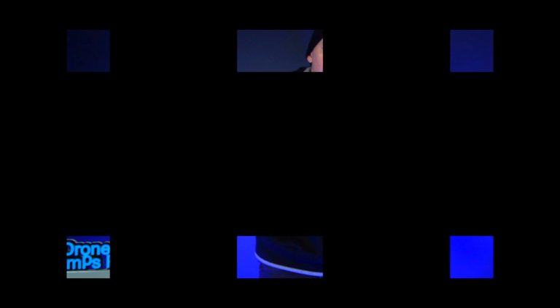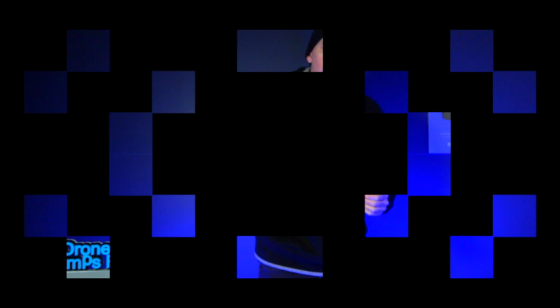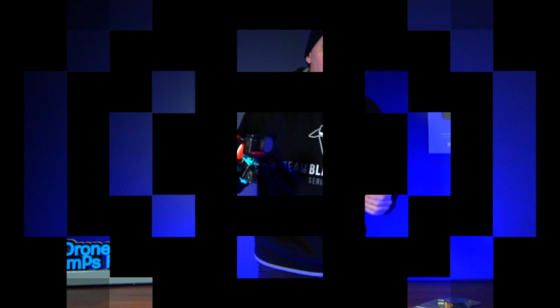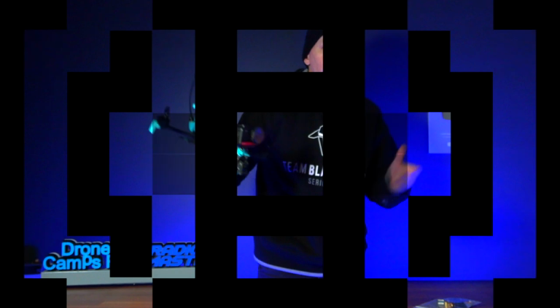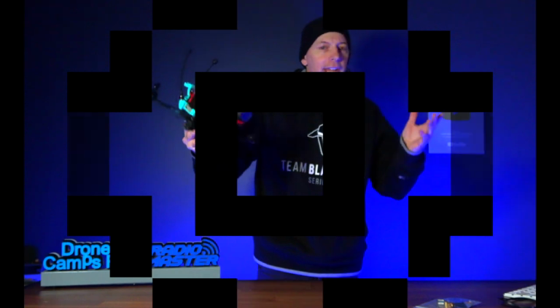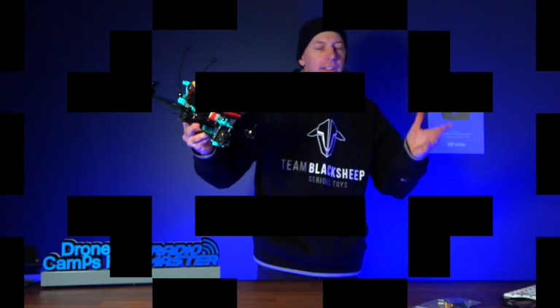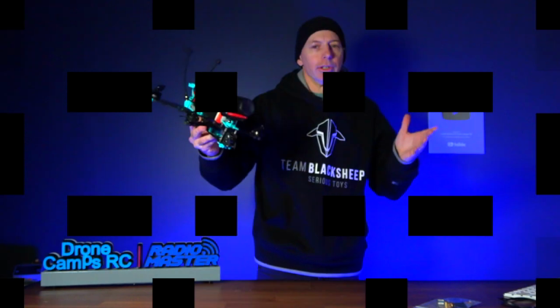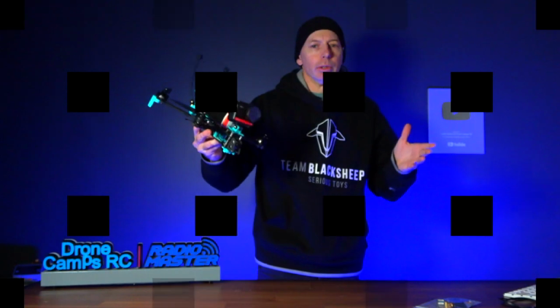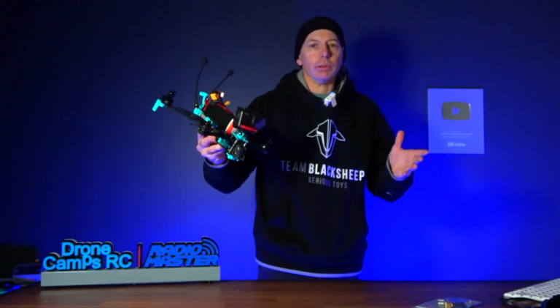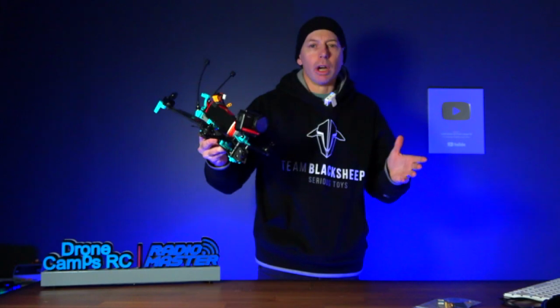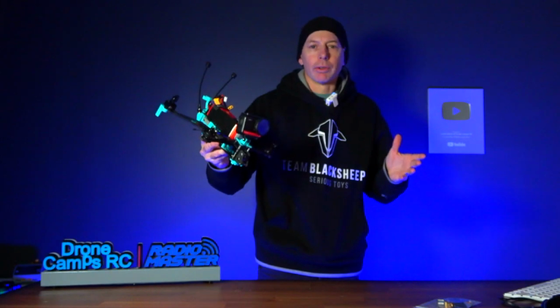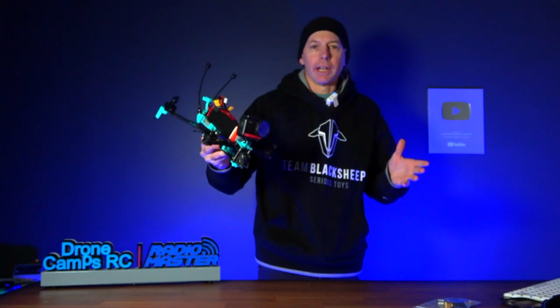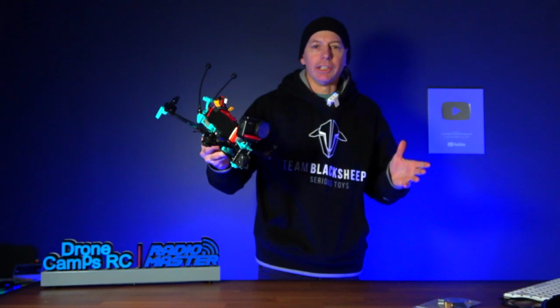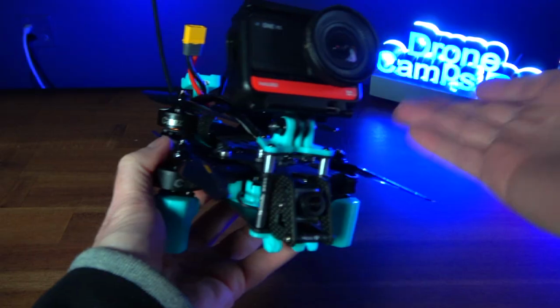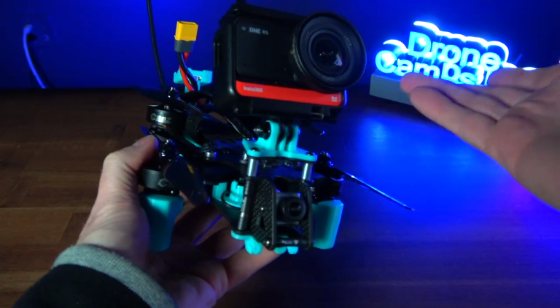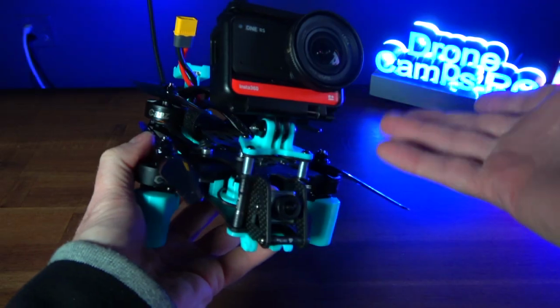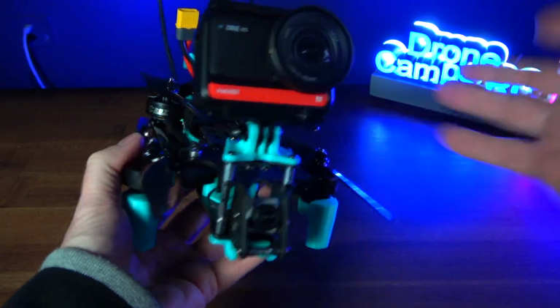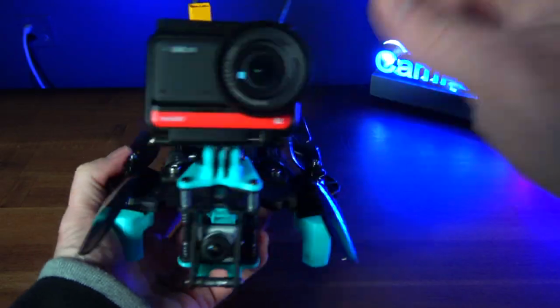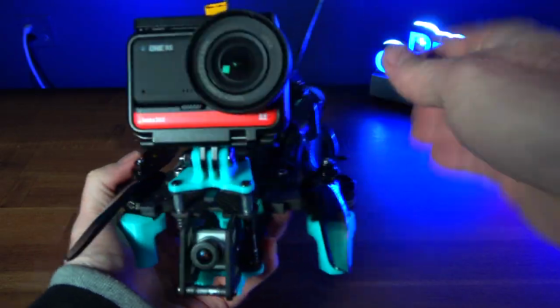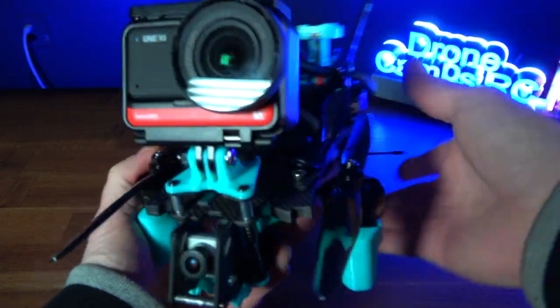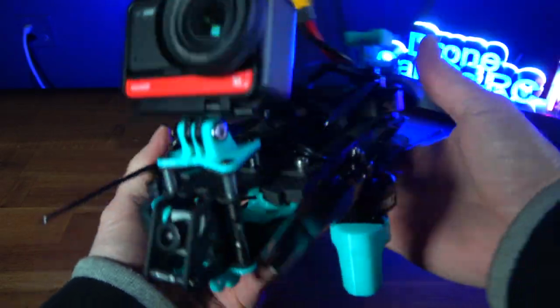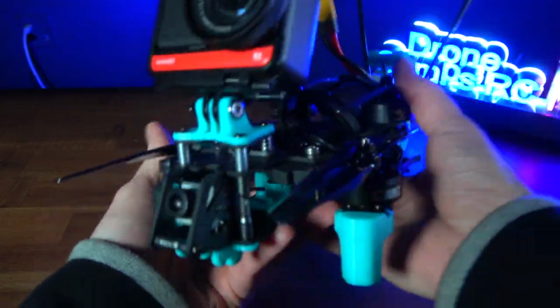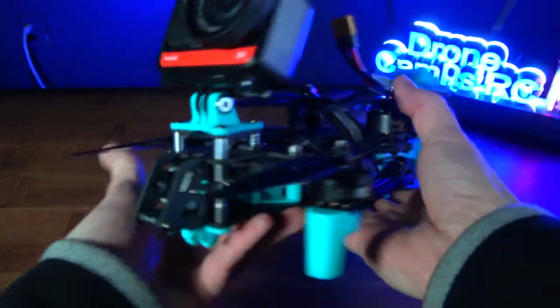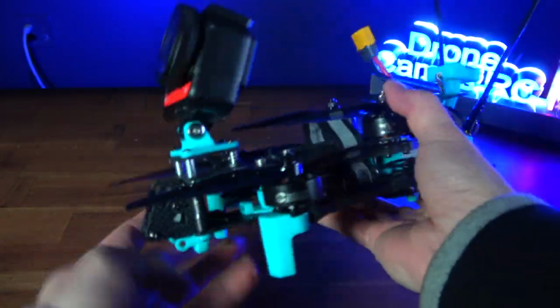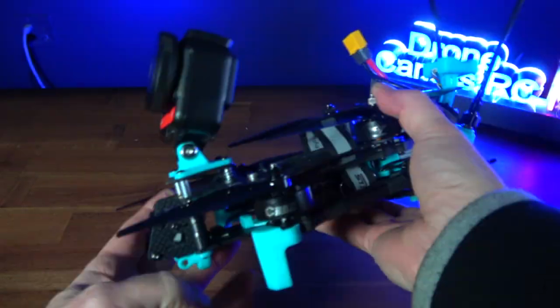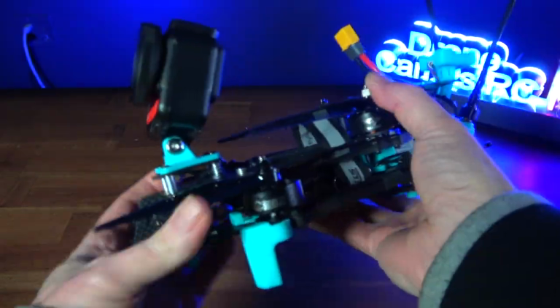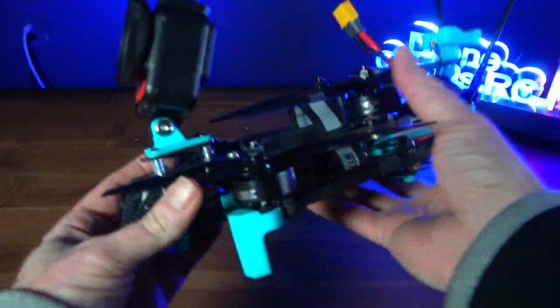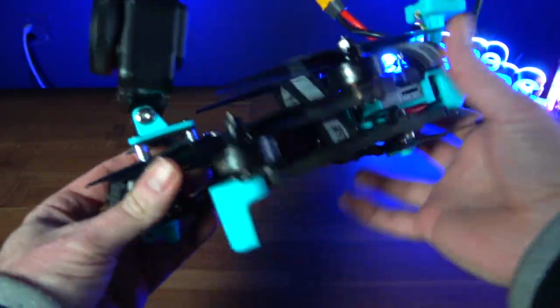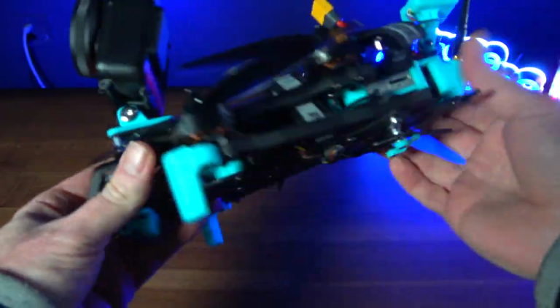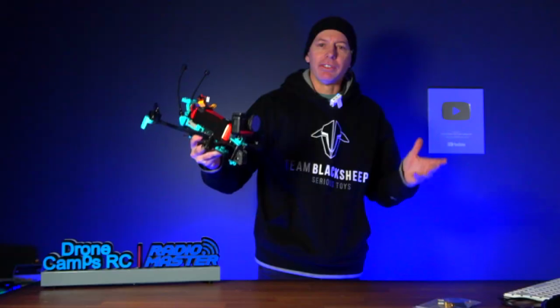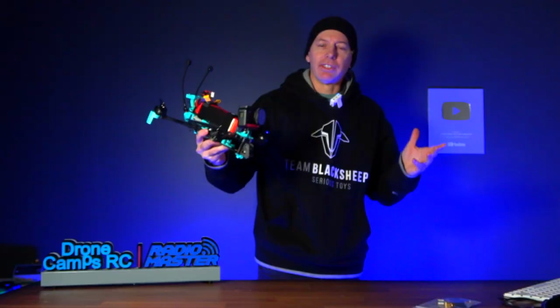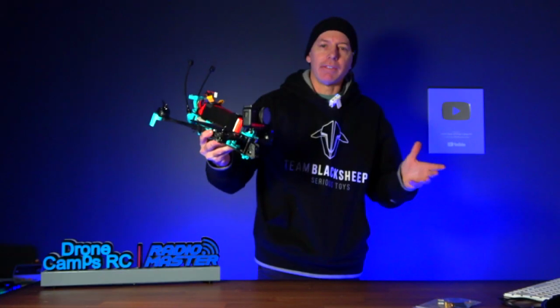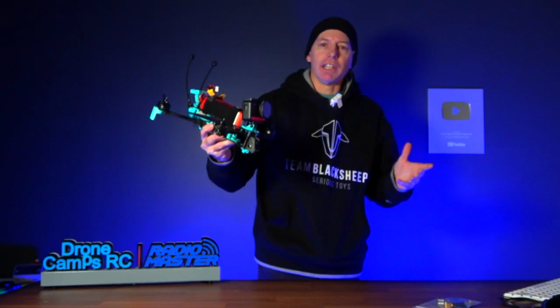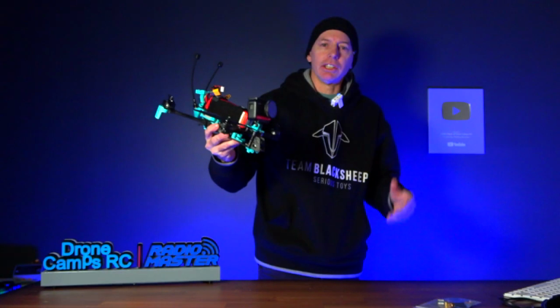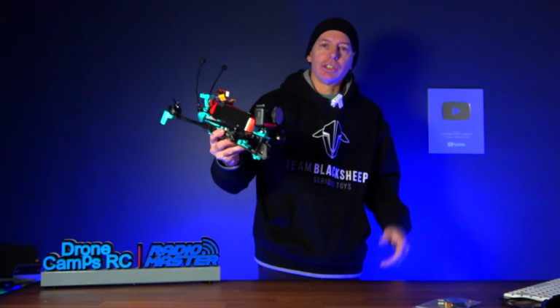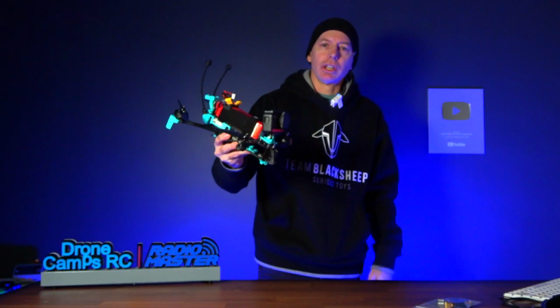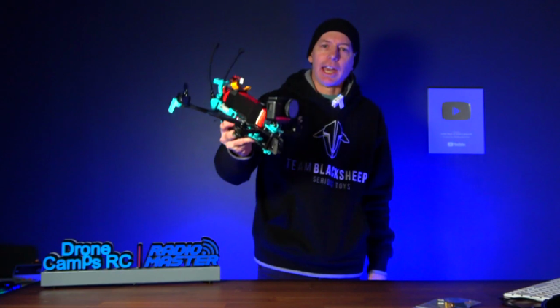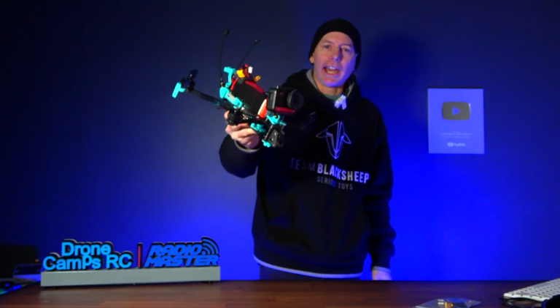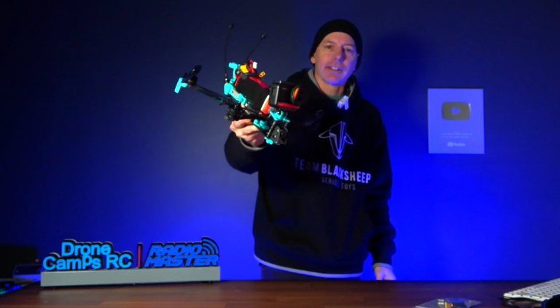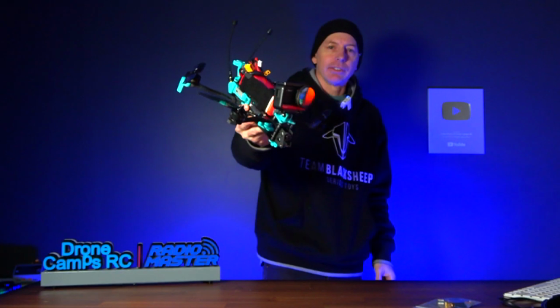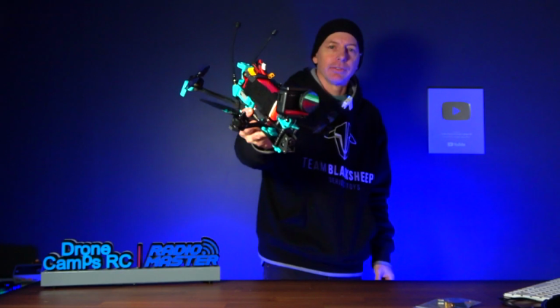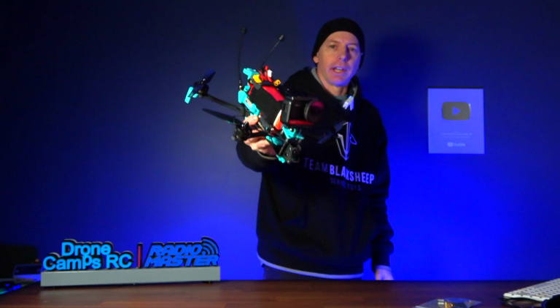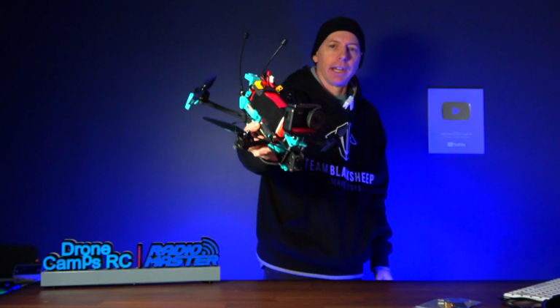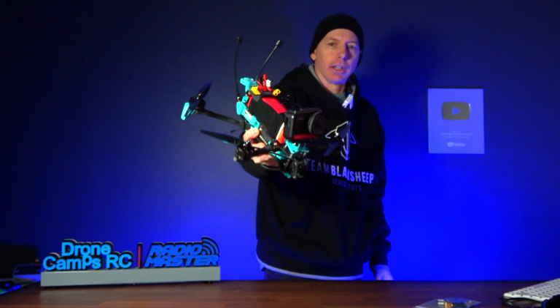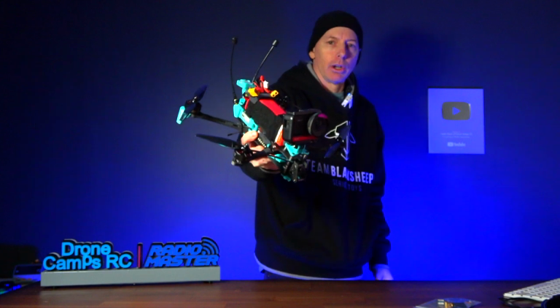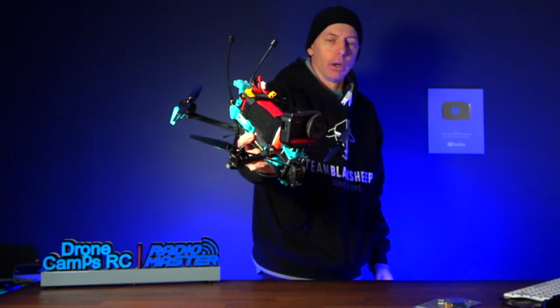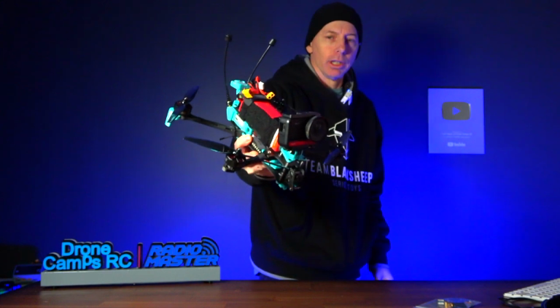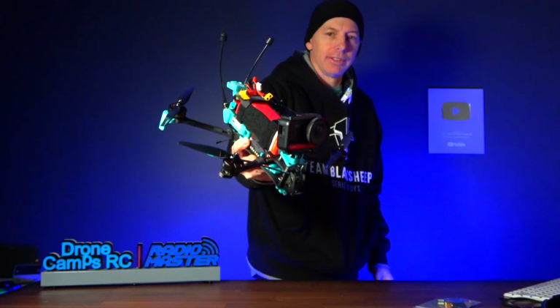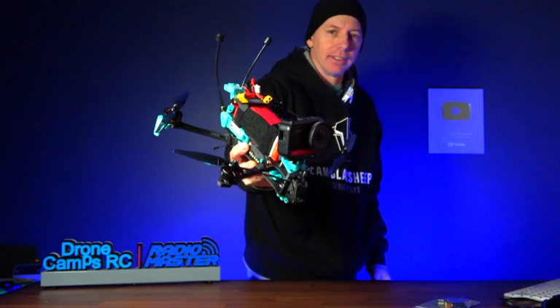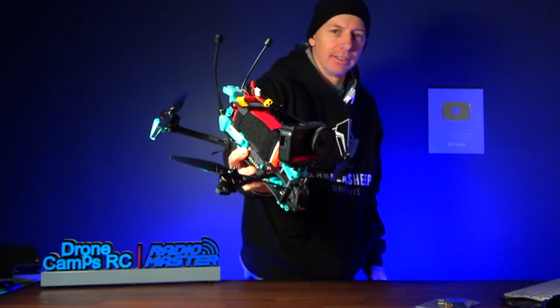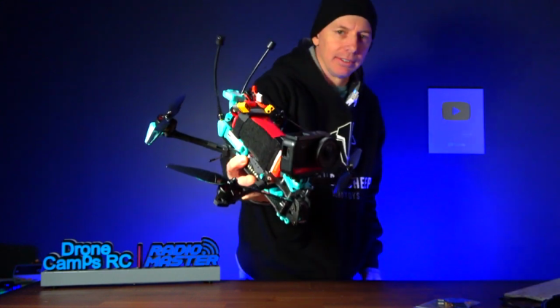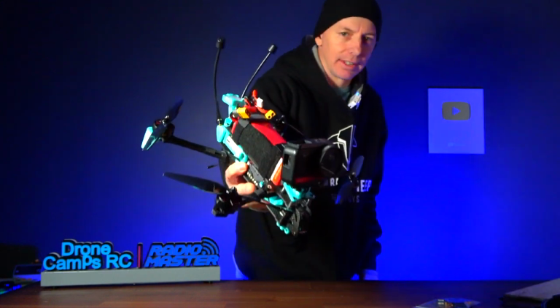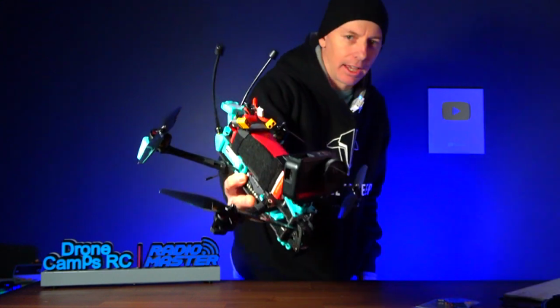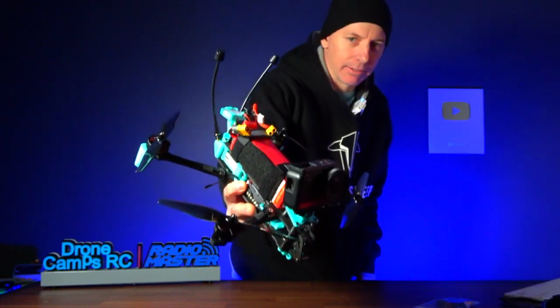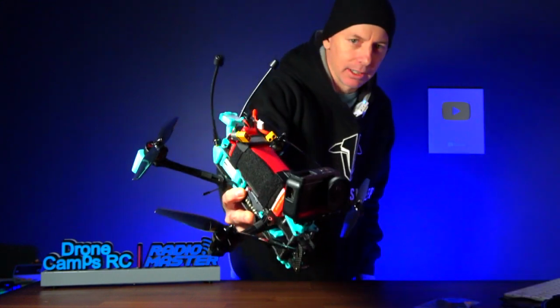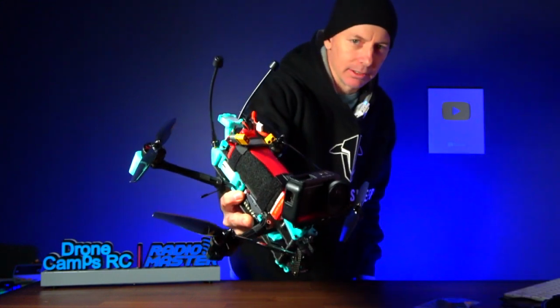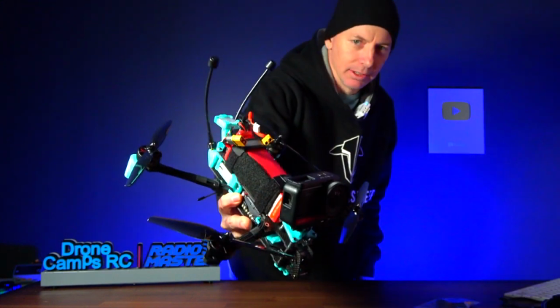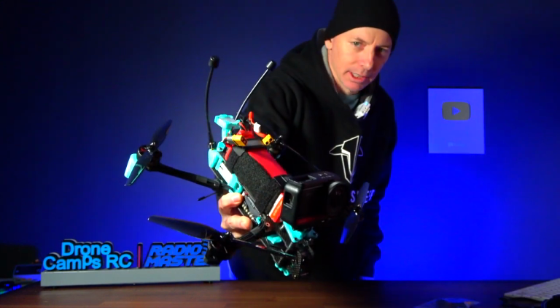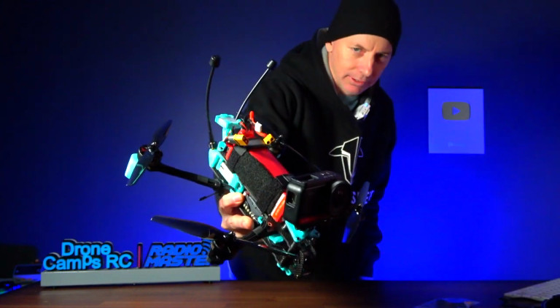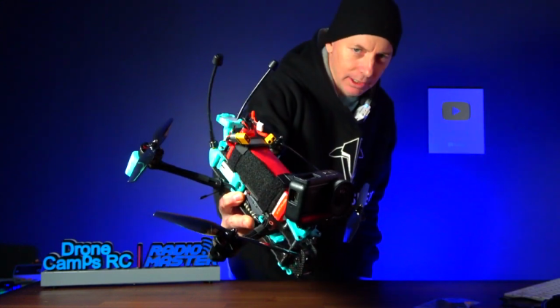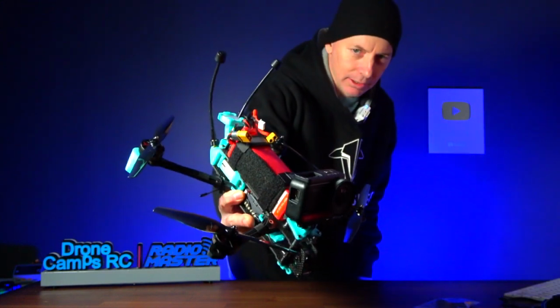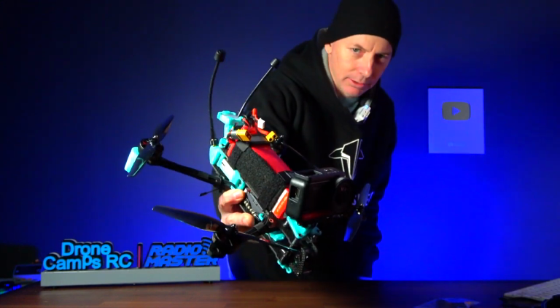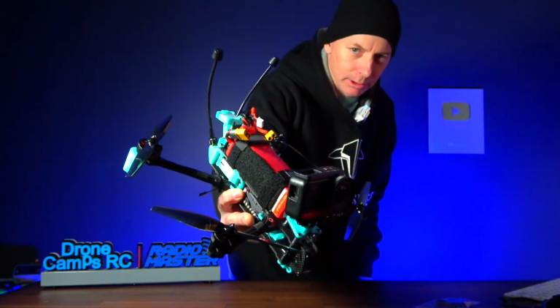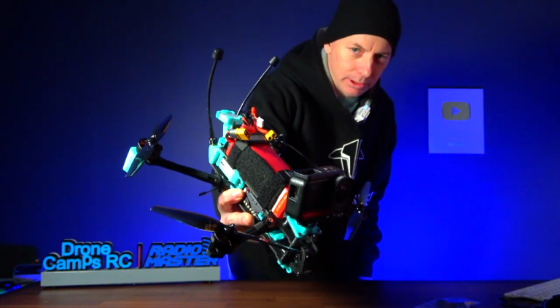Brand new long-range FPV drone on the channel today, the 7-inch Axis Flying Colas 7. Let's get into it.